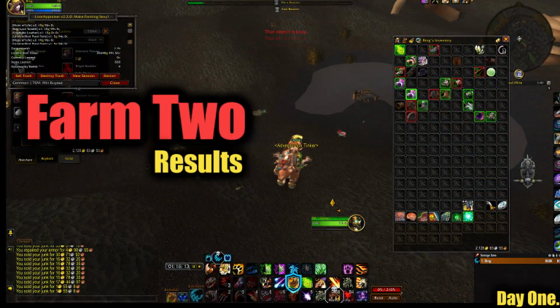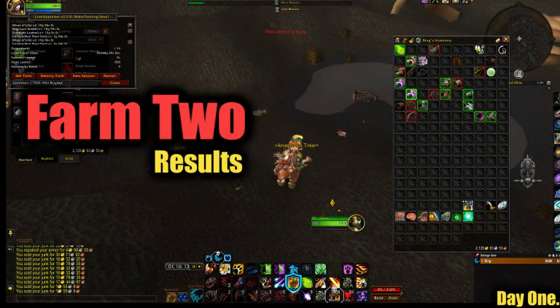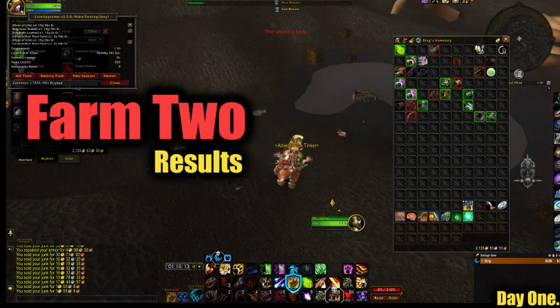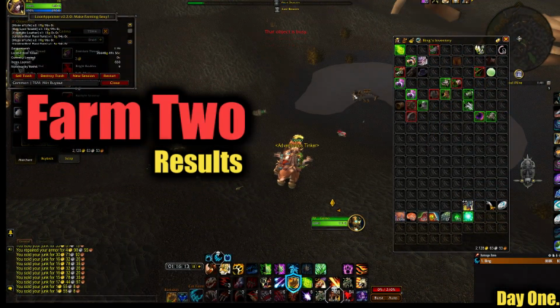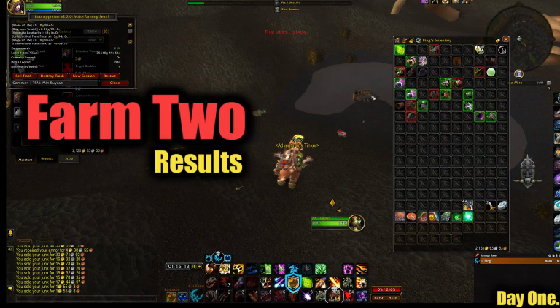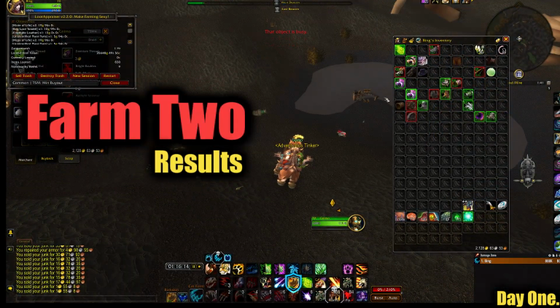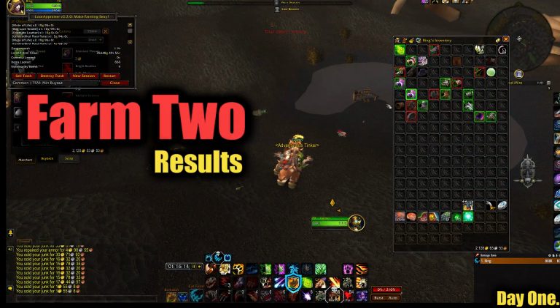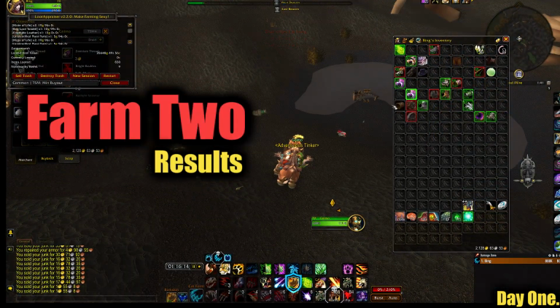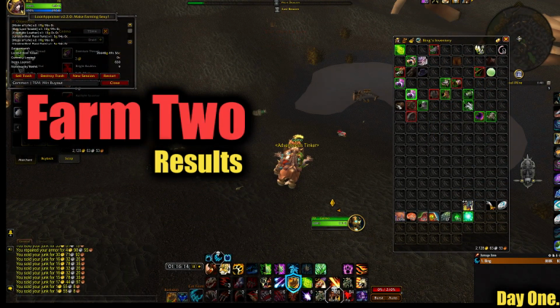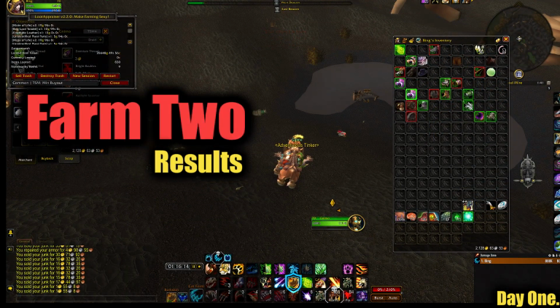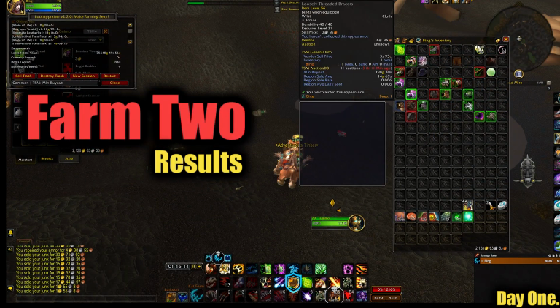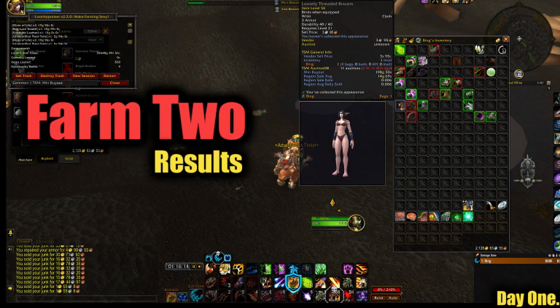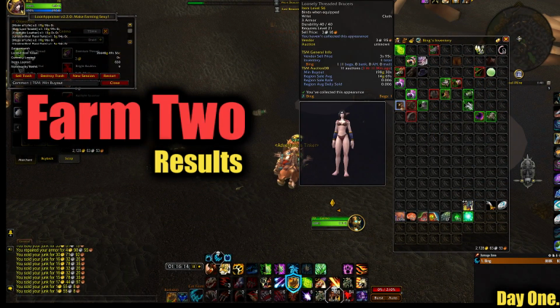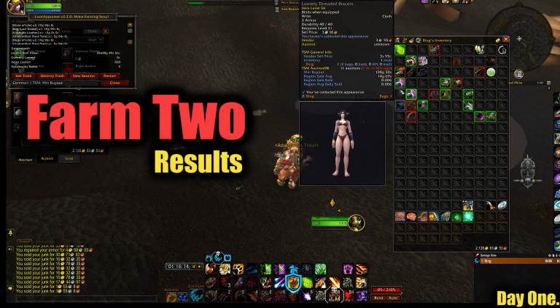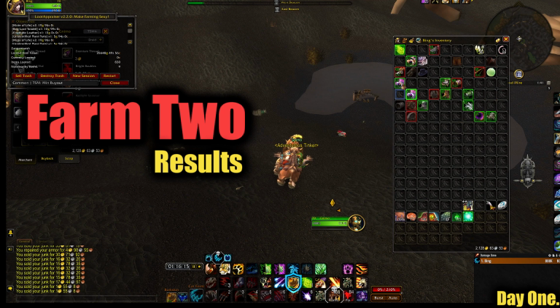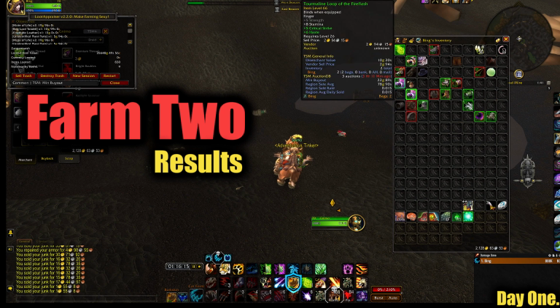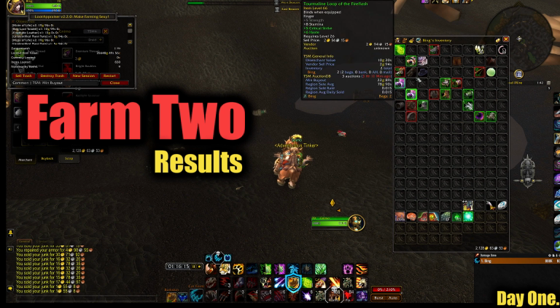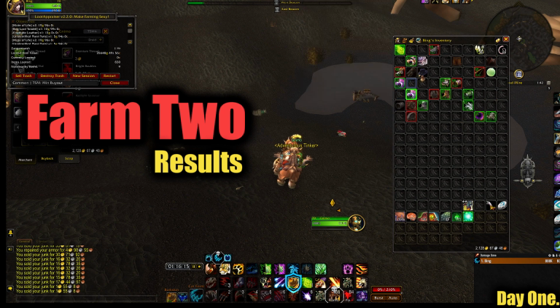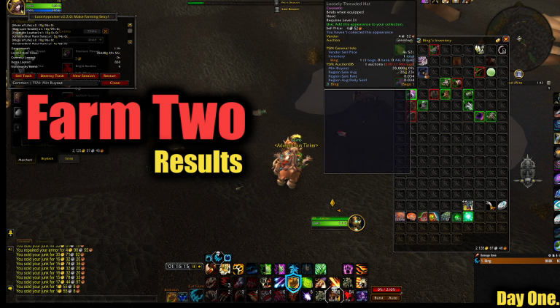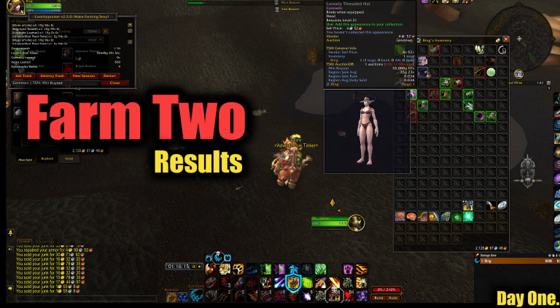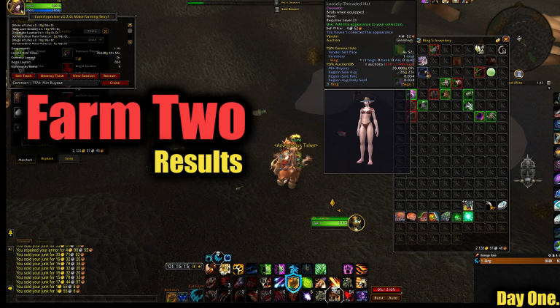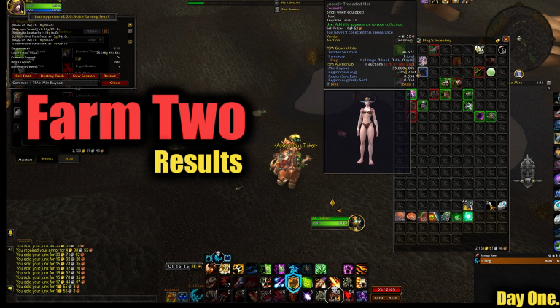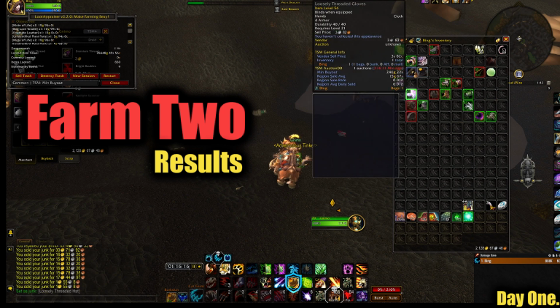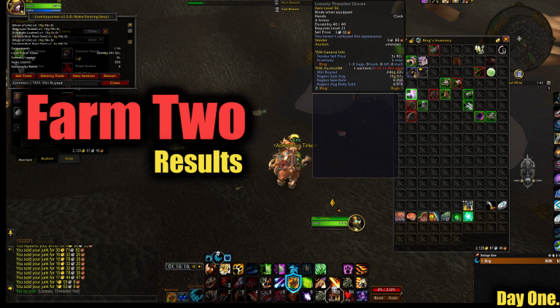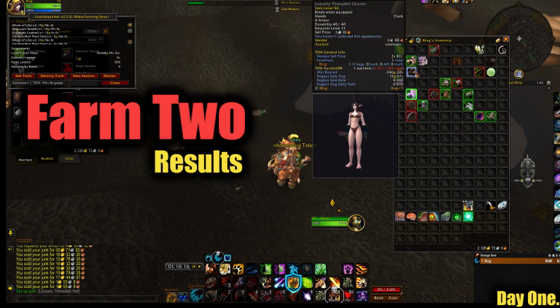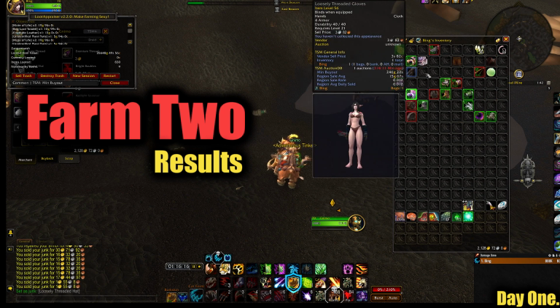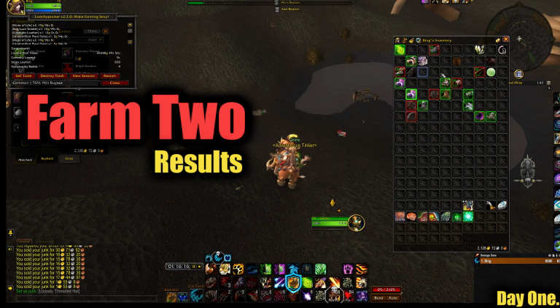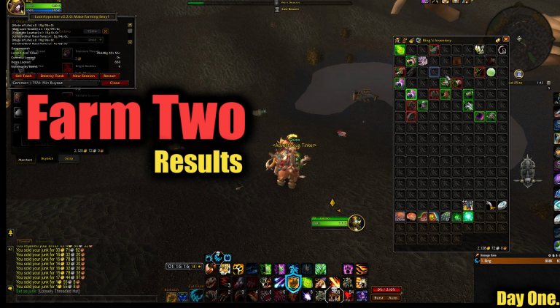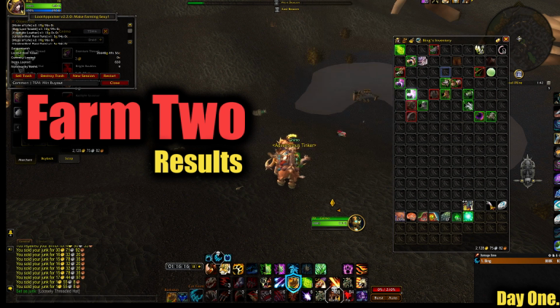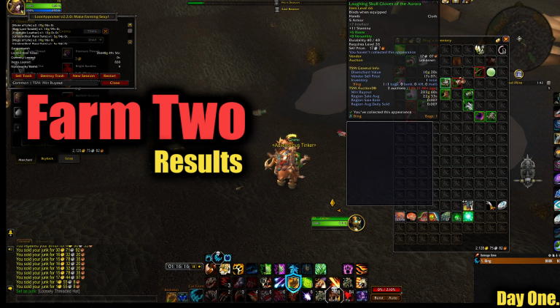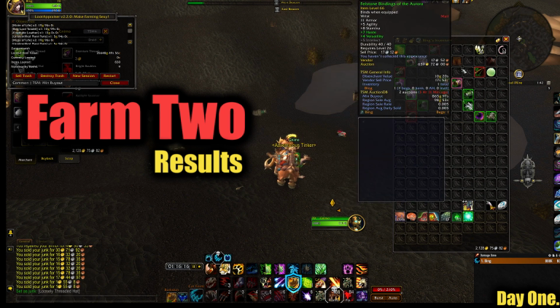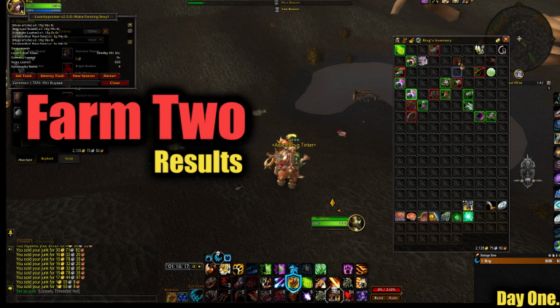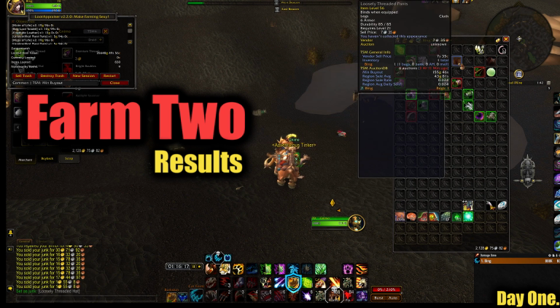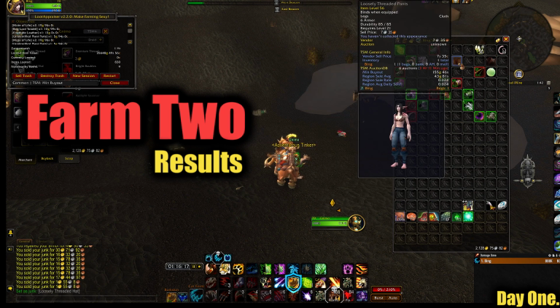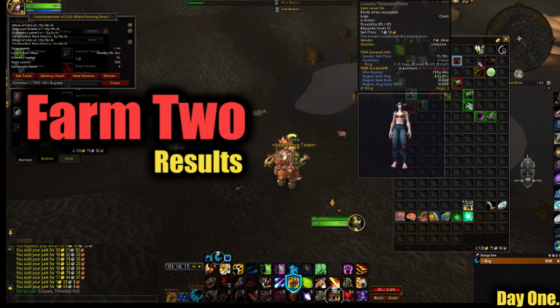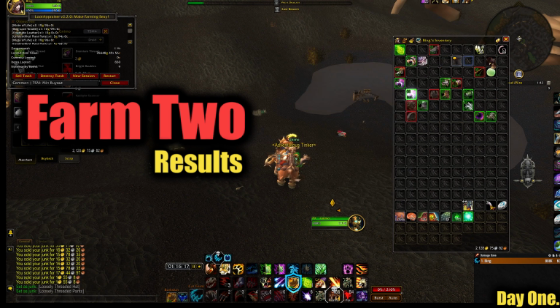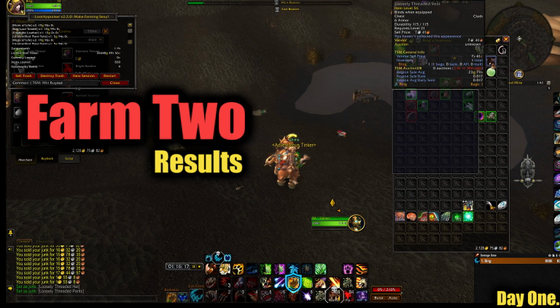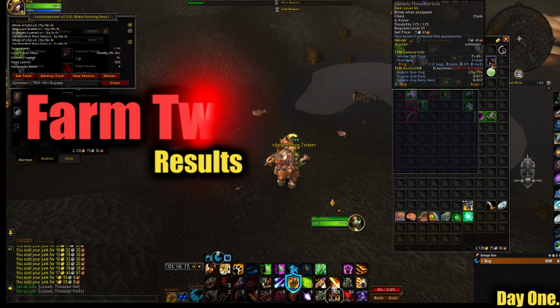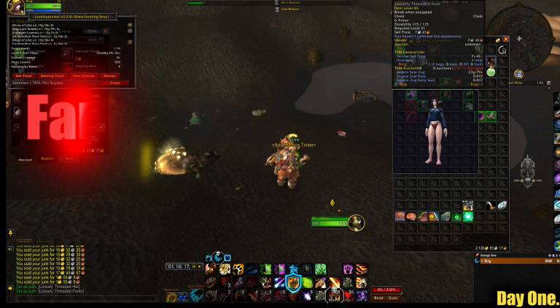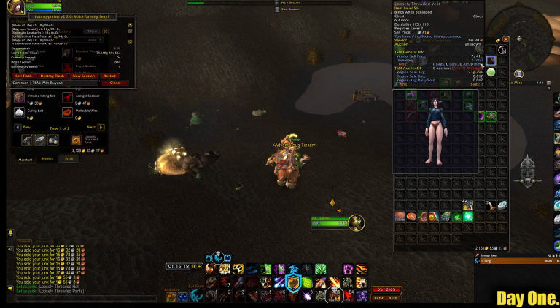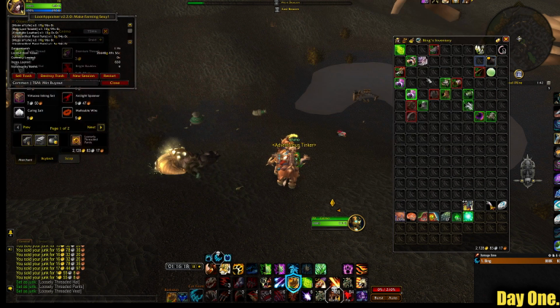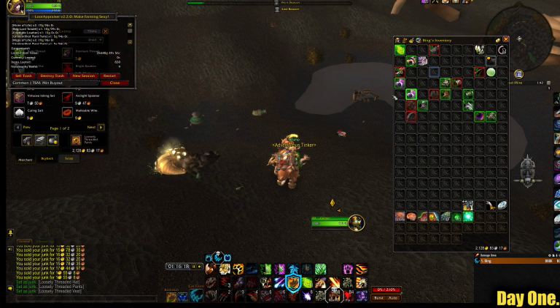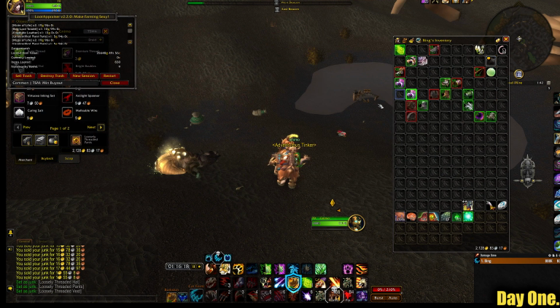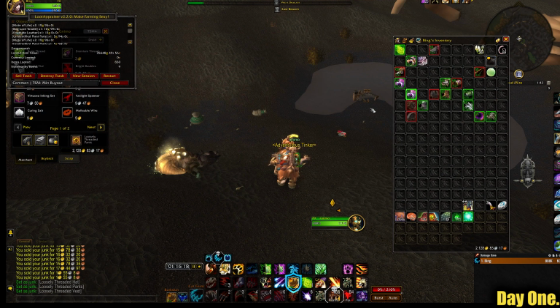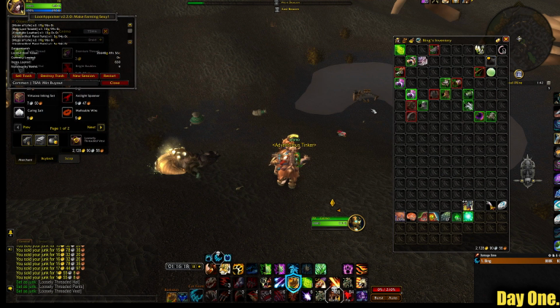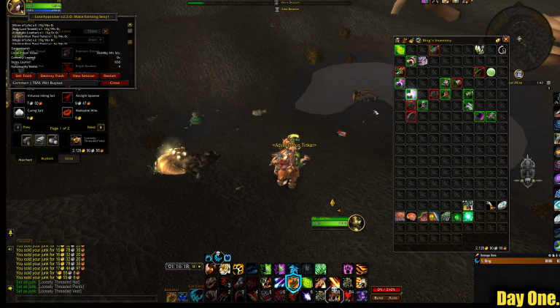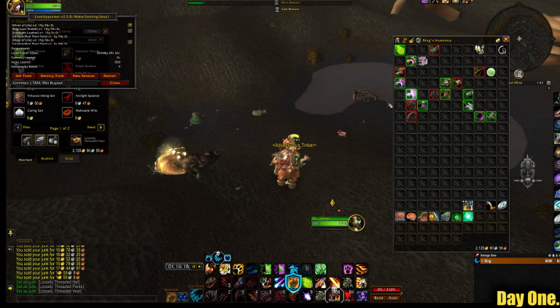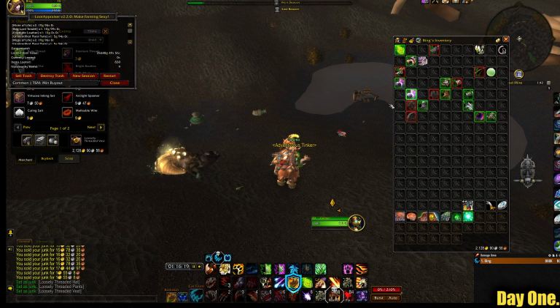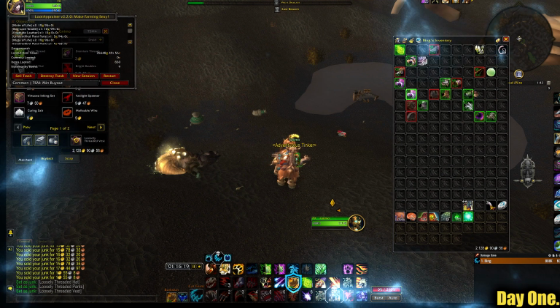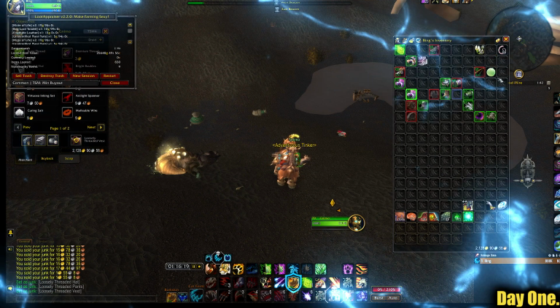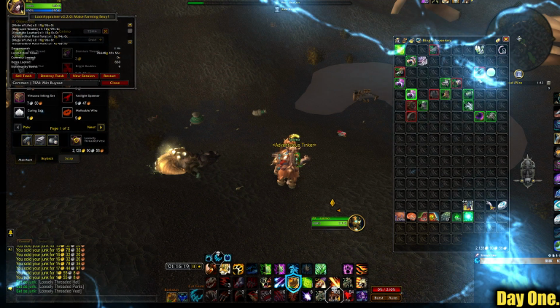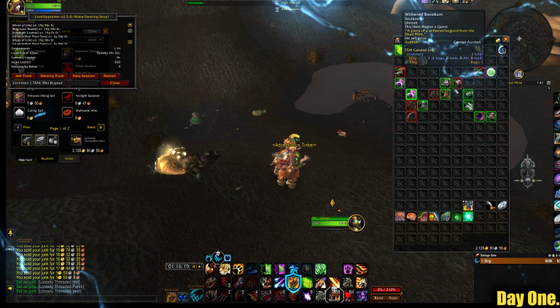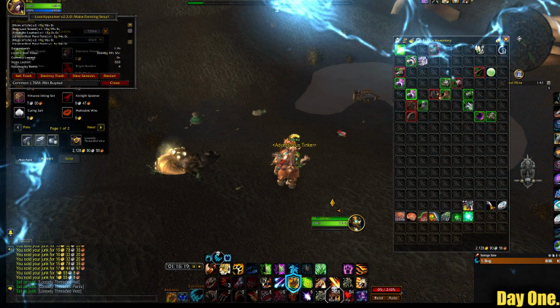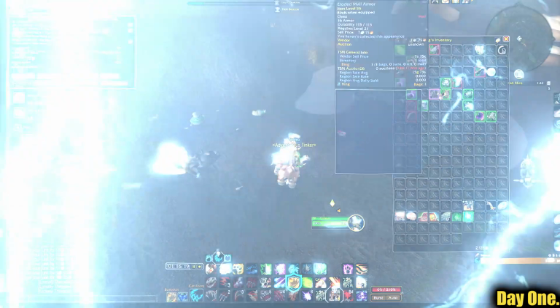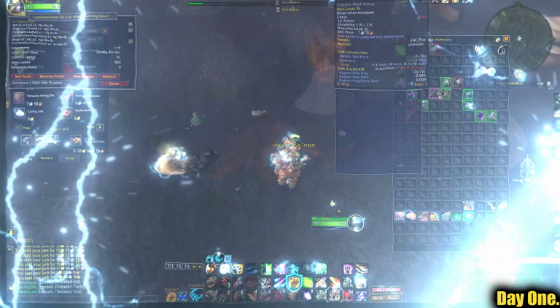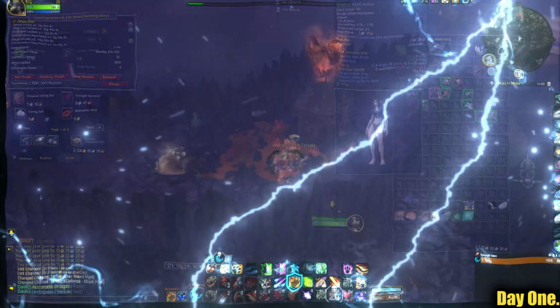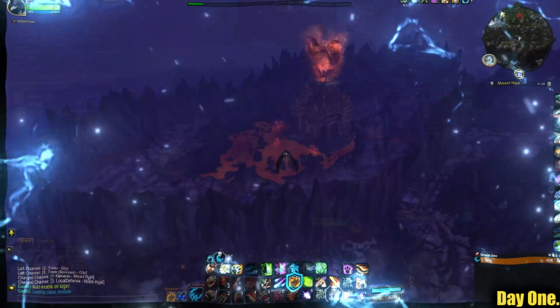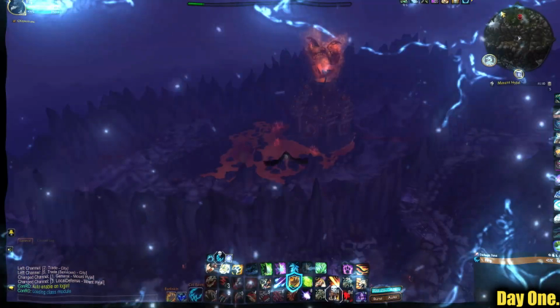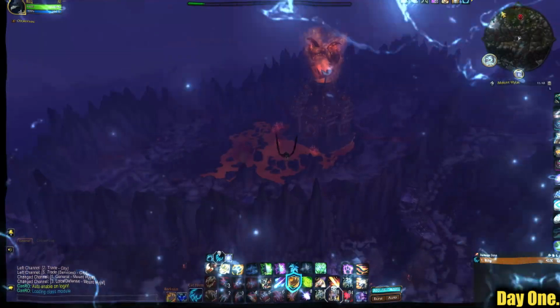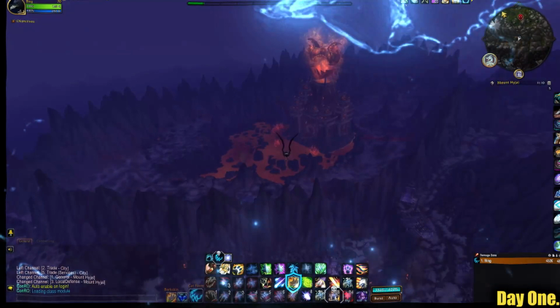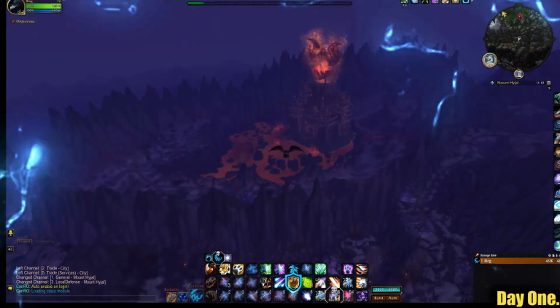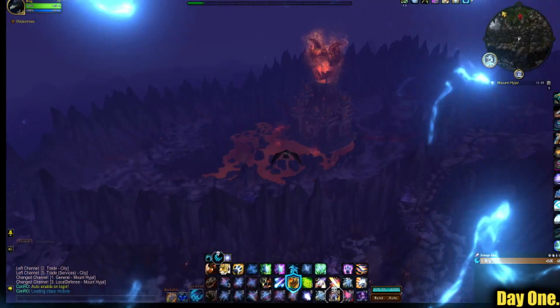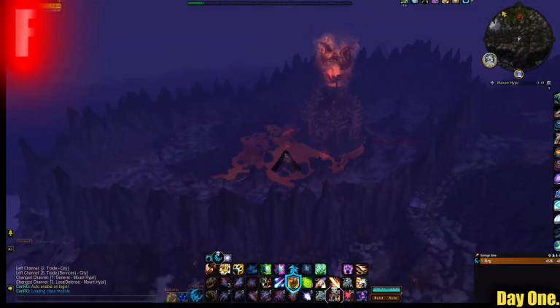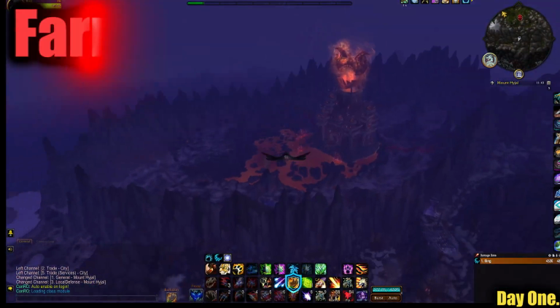Please do not throw away gold — bring a skinner. Same as normal: mogs to my disenchanter, all reagents go into the bank. Next is farm three.